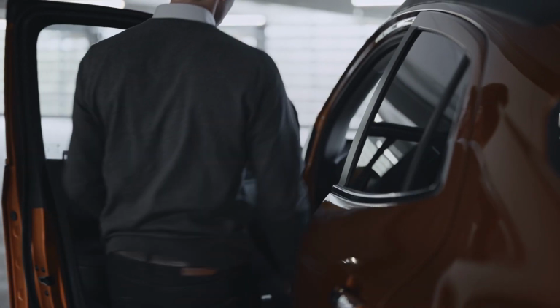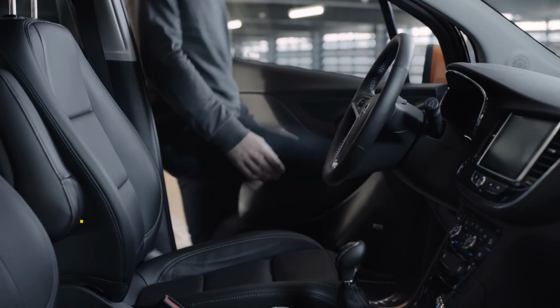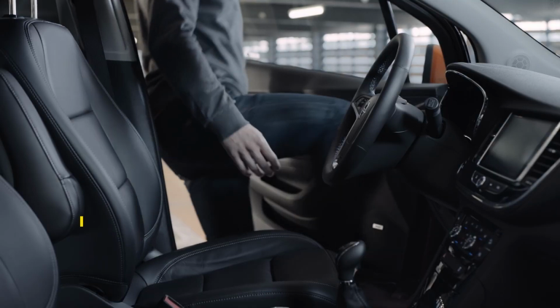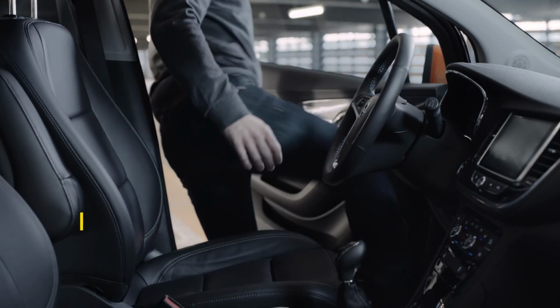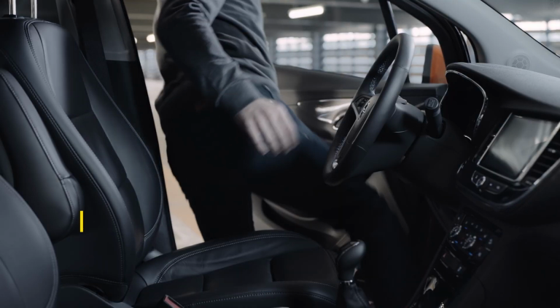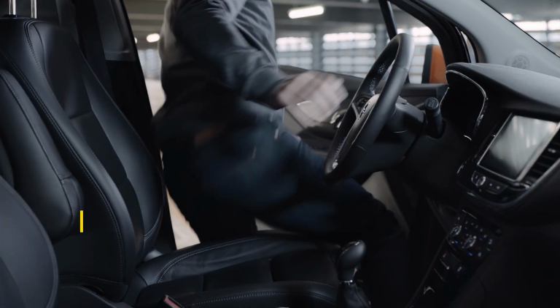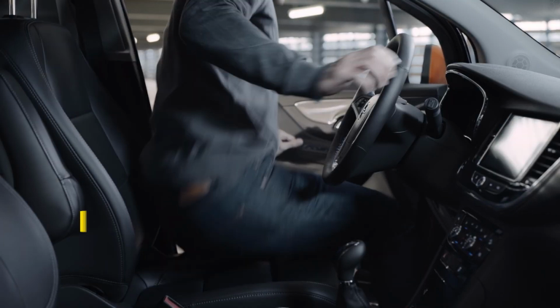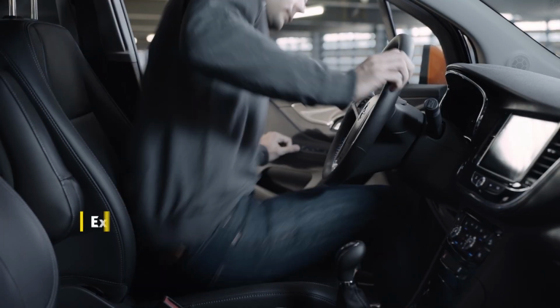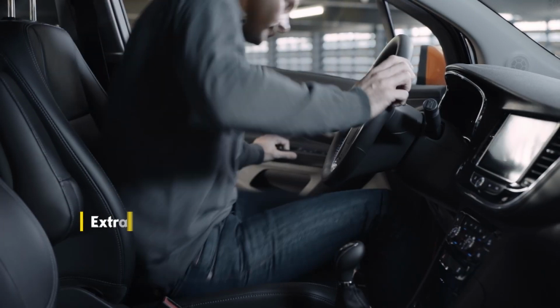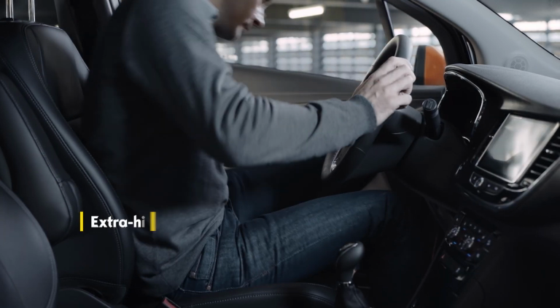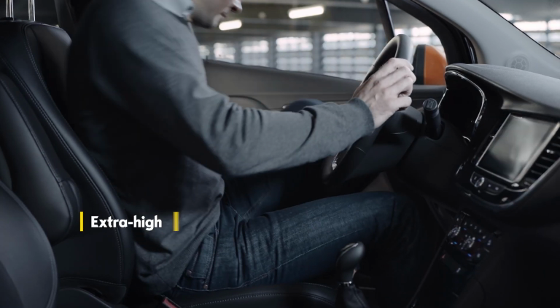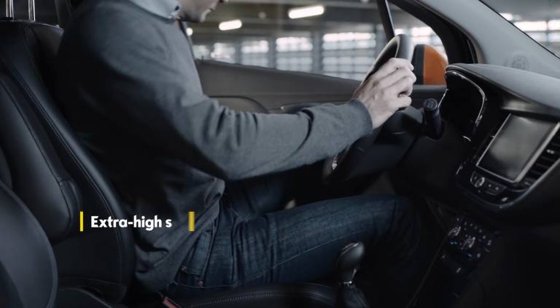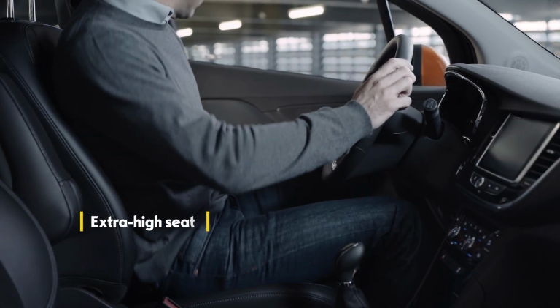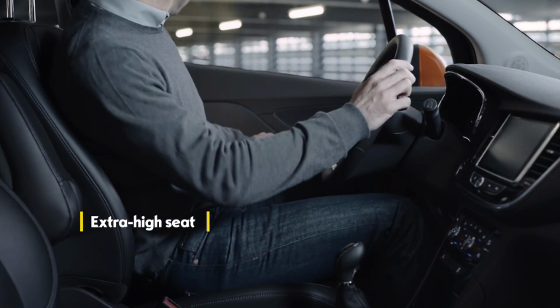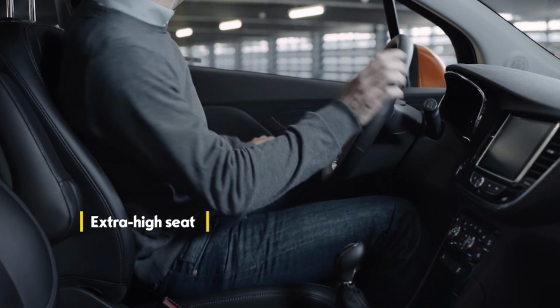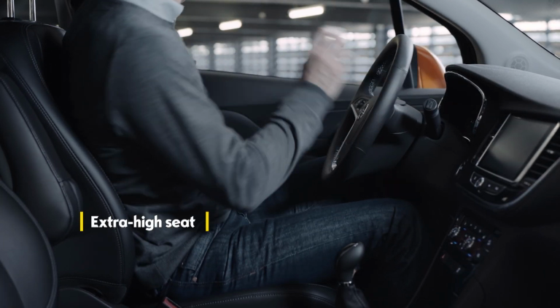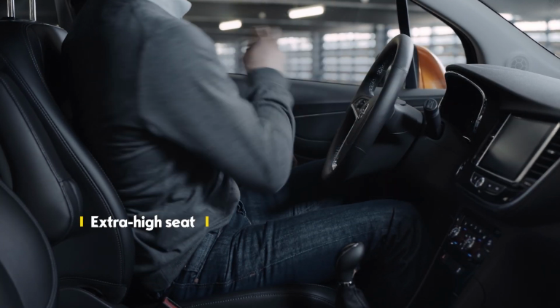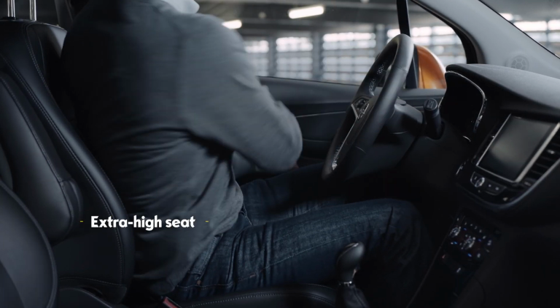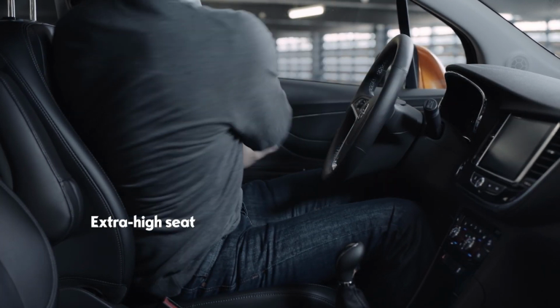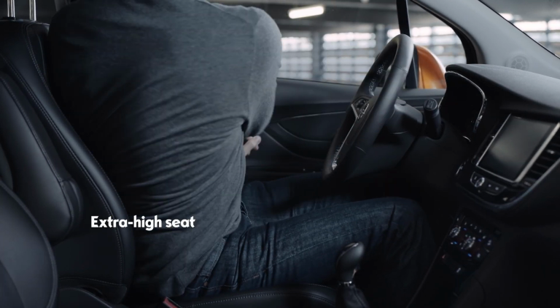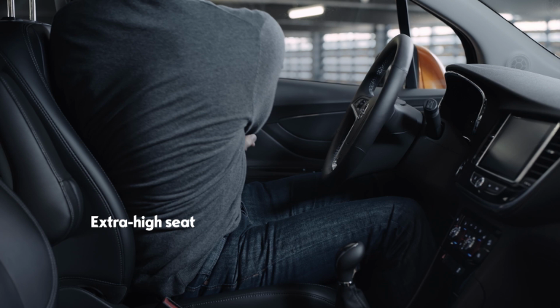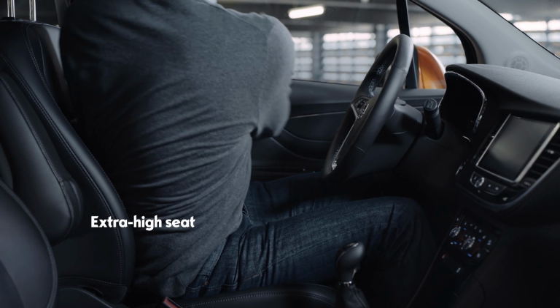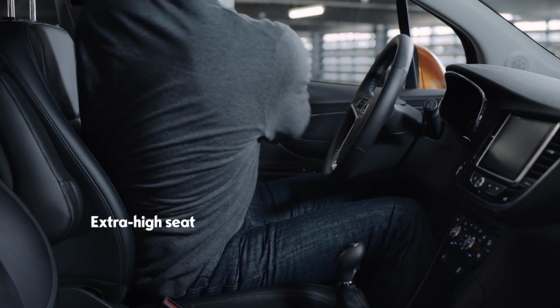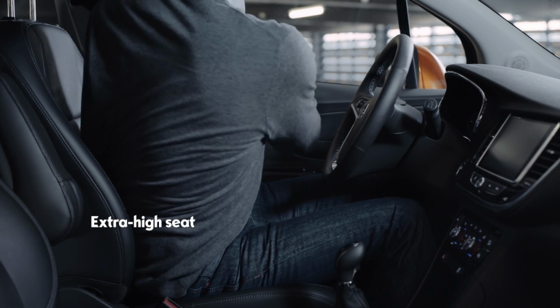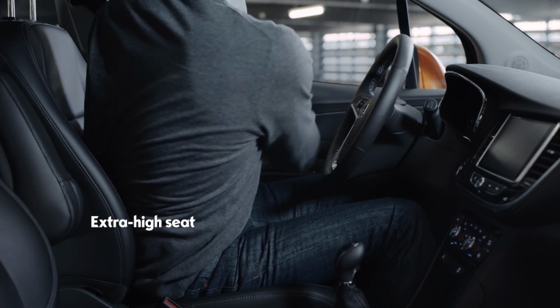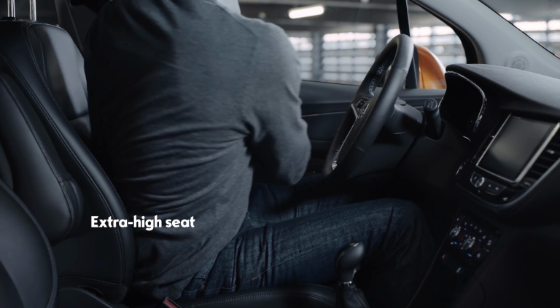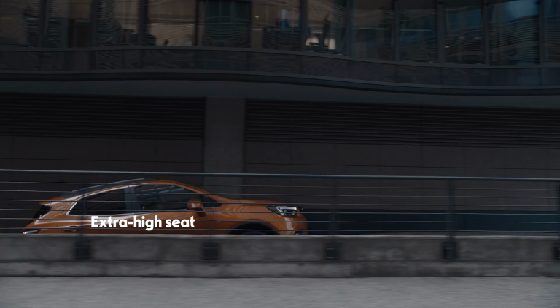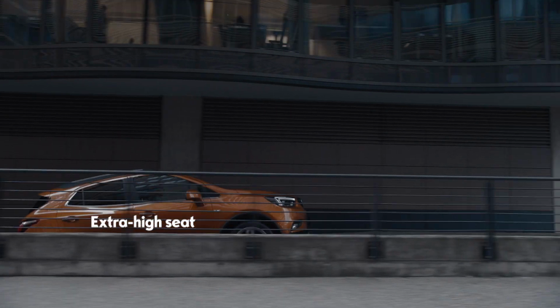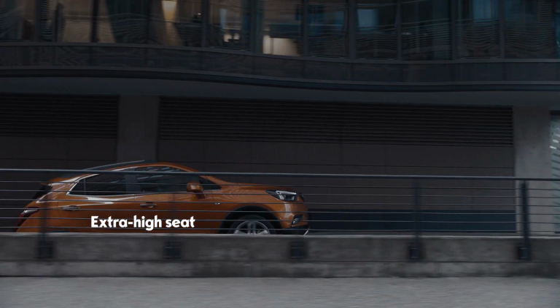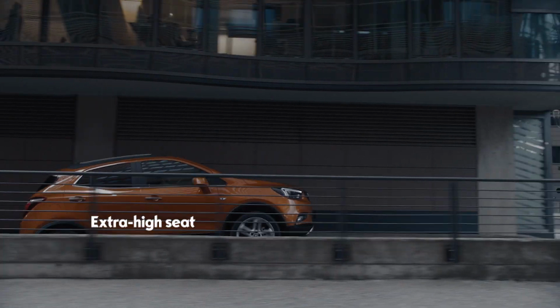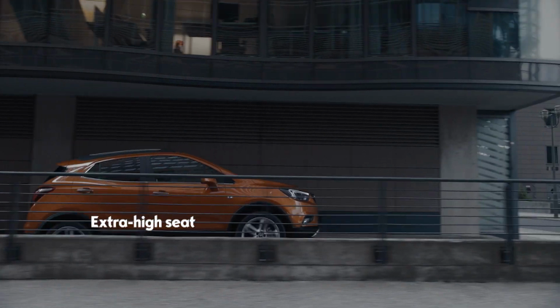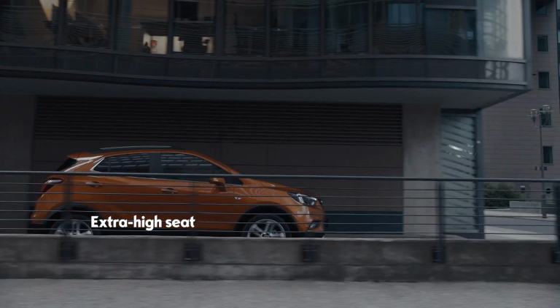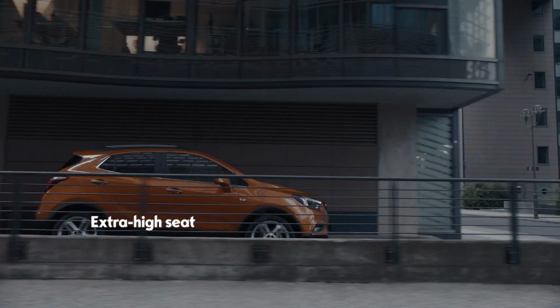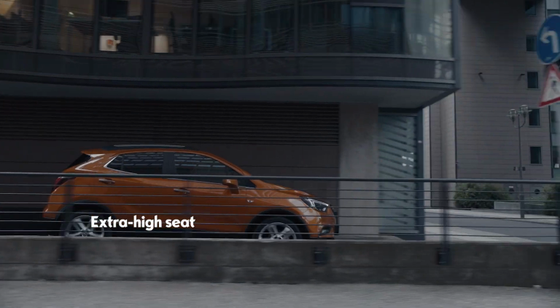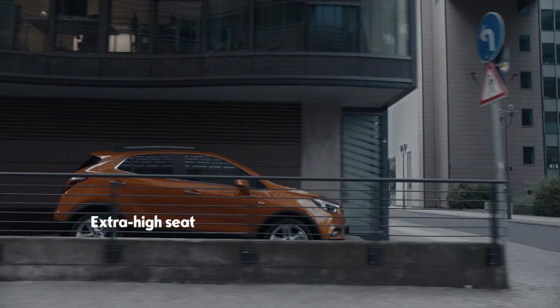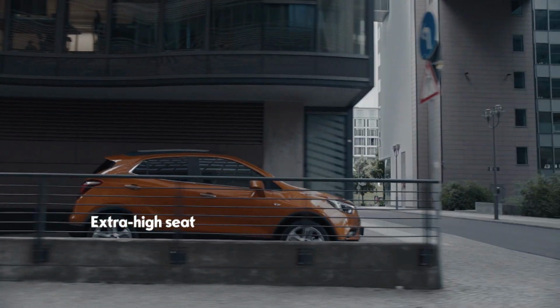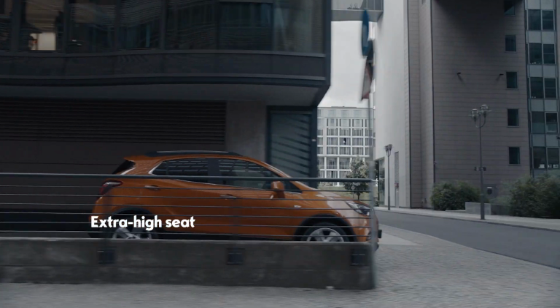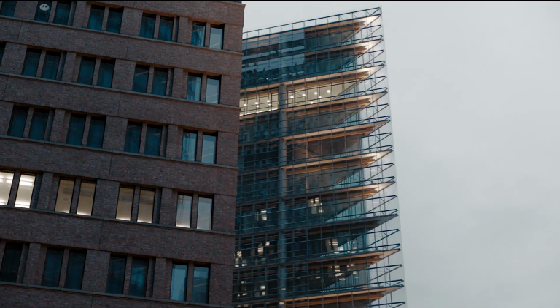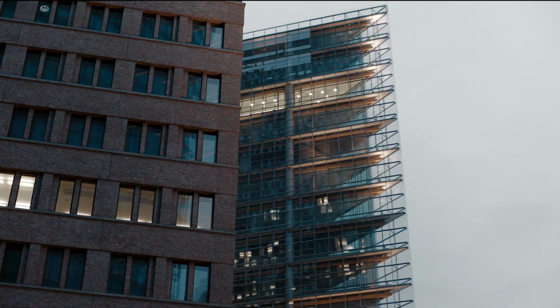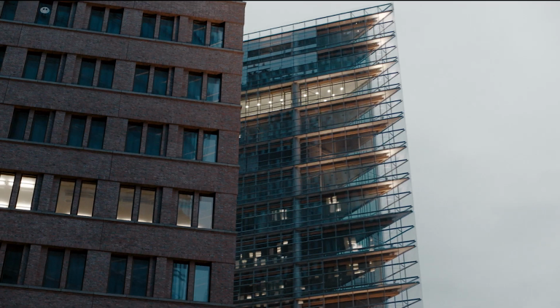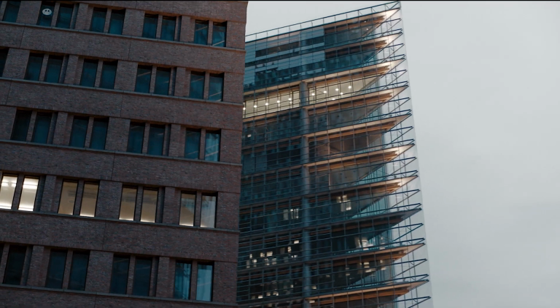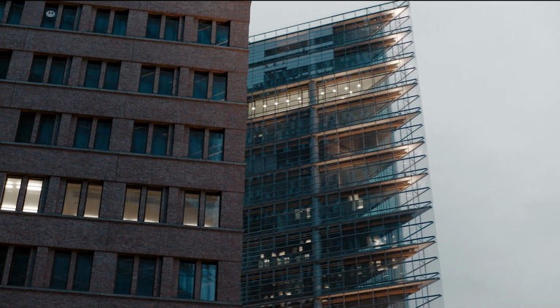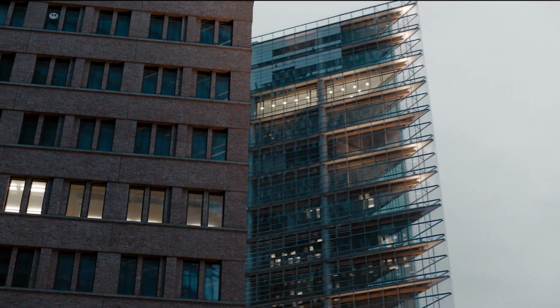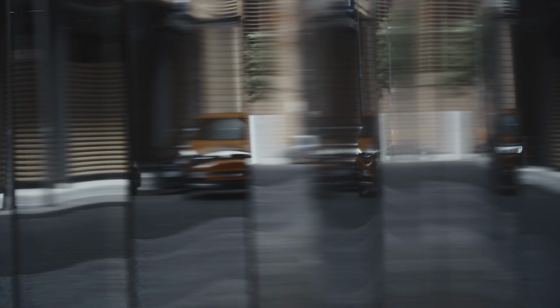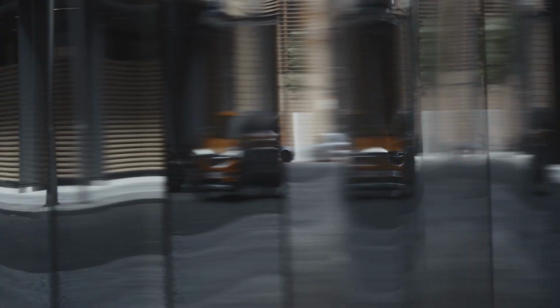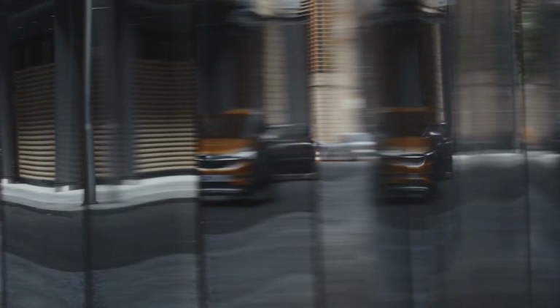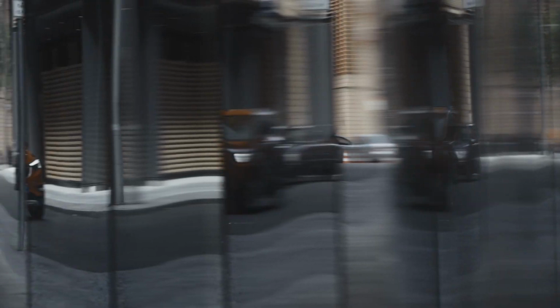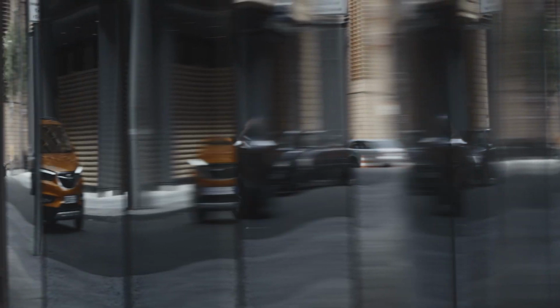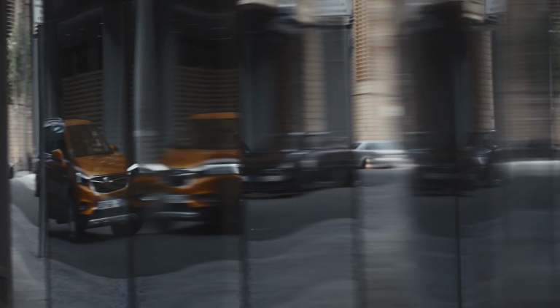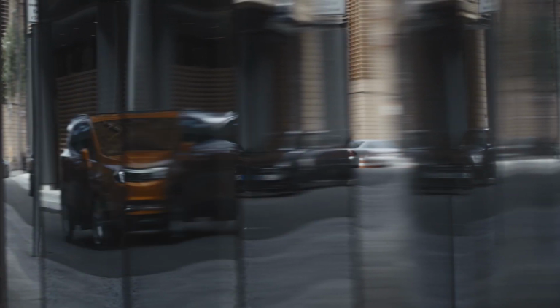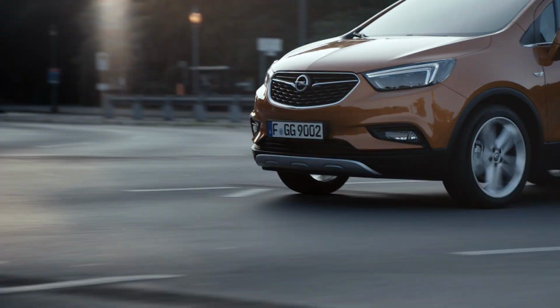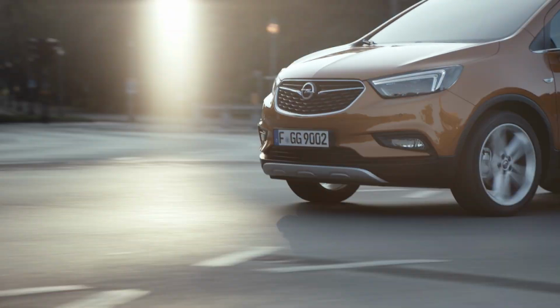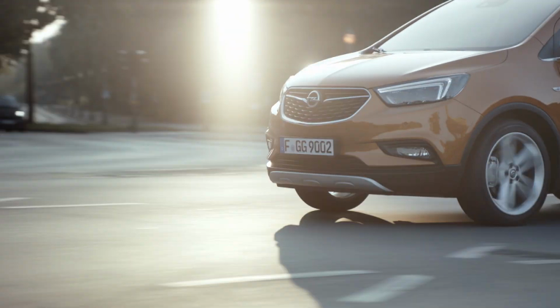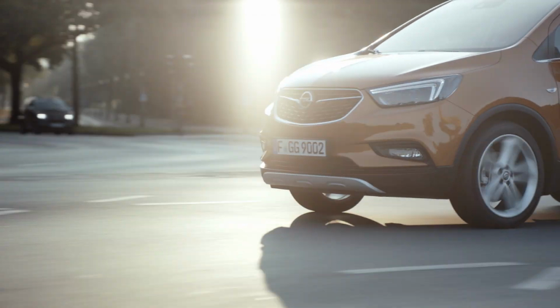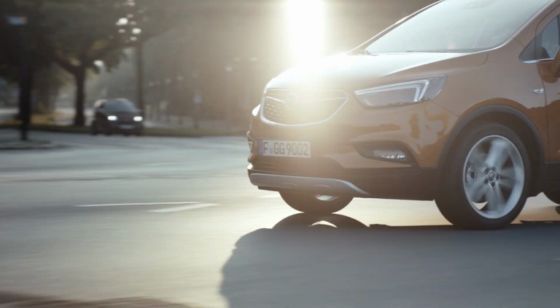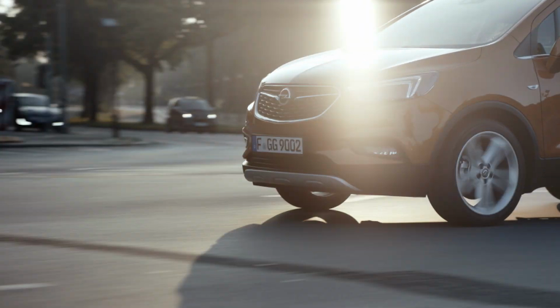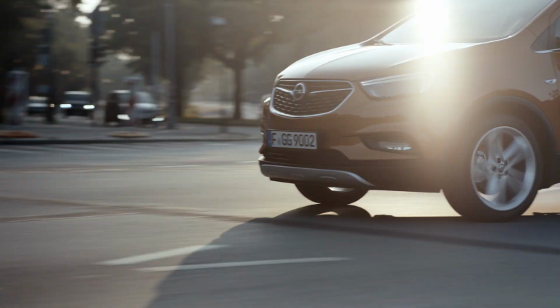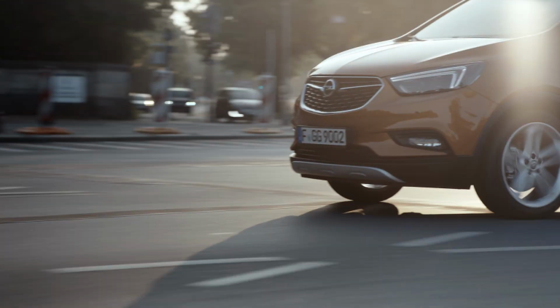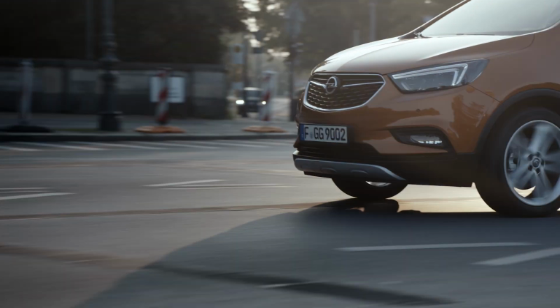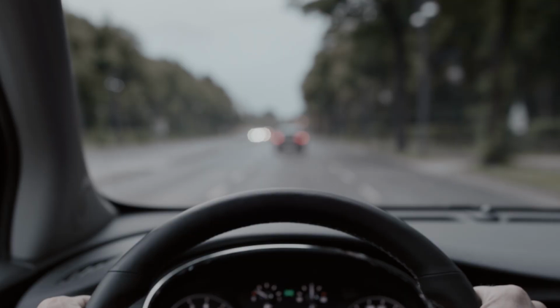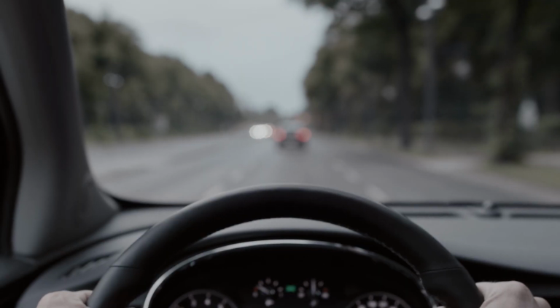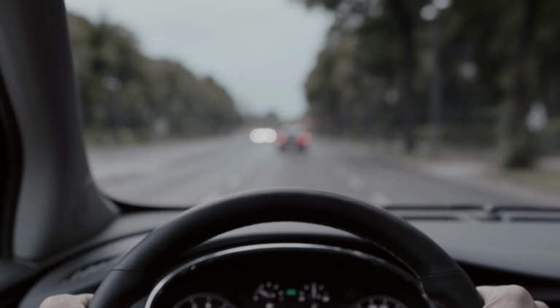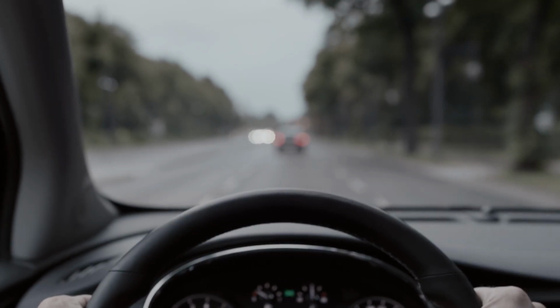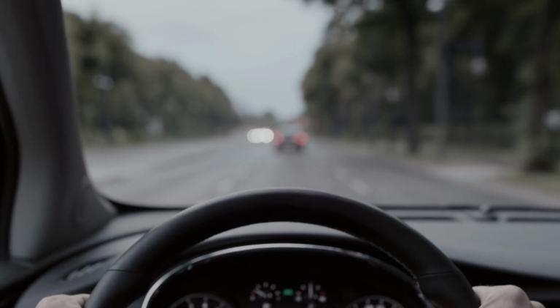The extra-high seat makes it easier to get in and get out and guarantees a better overview.